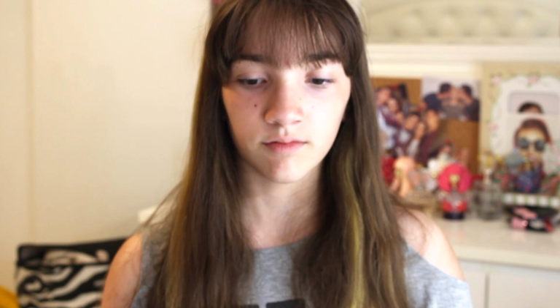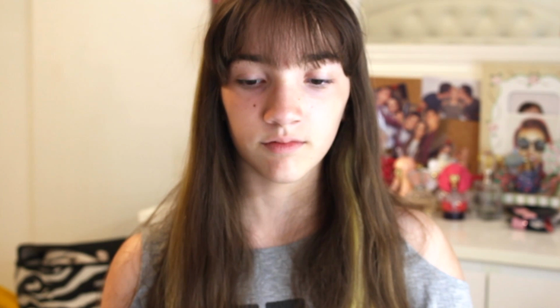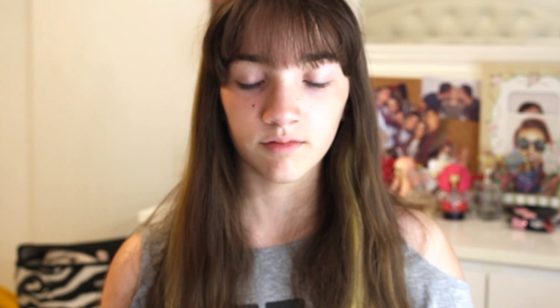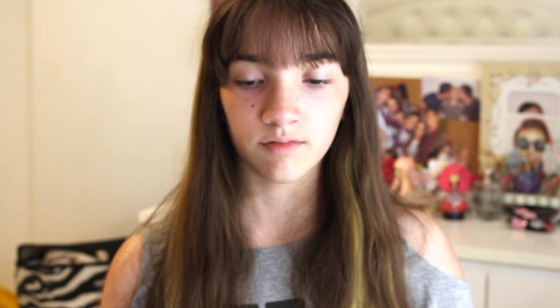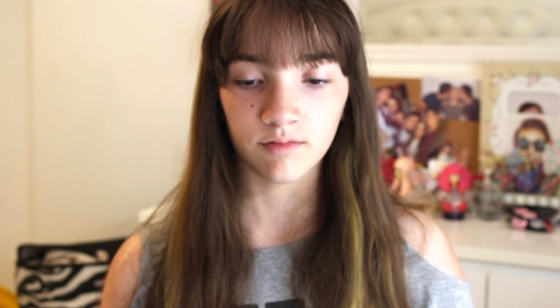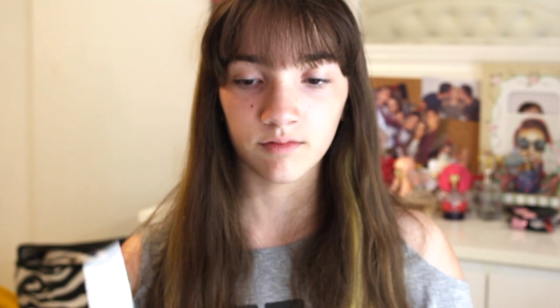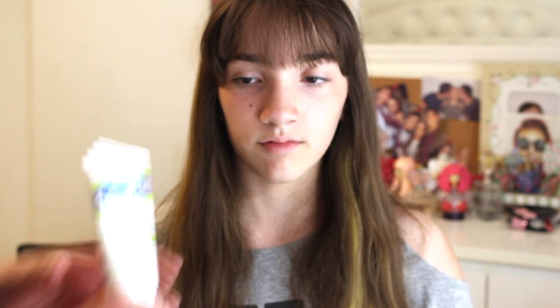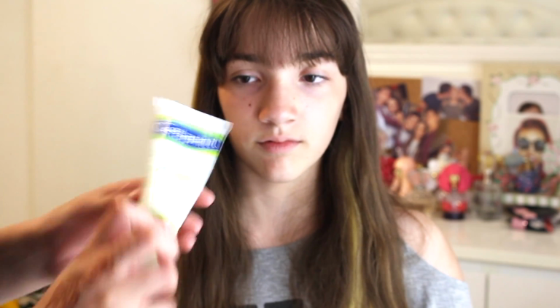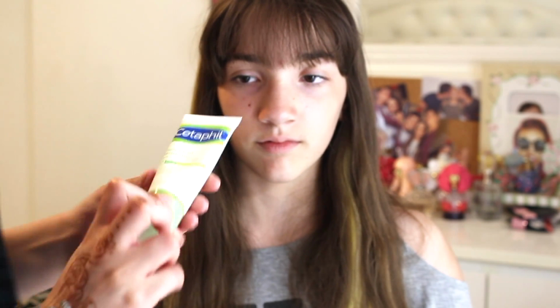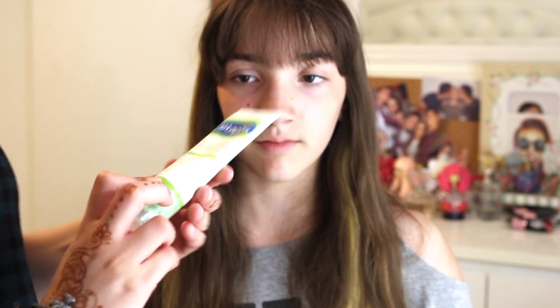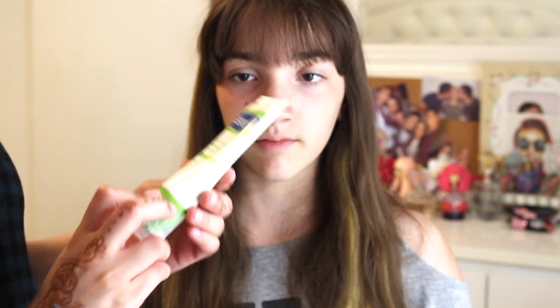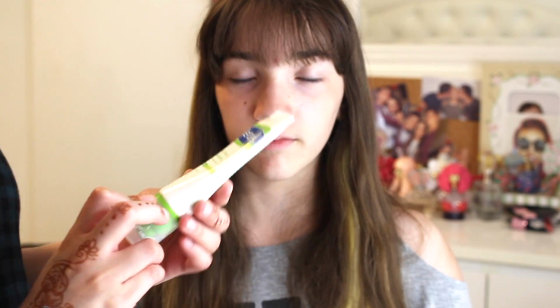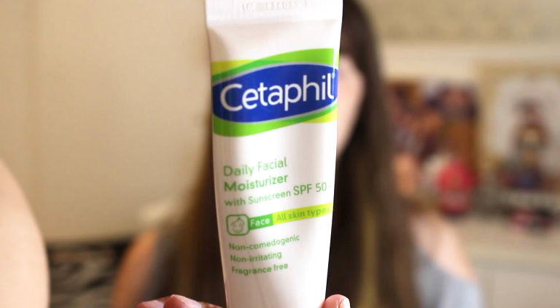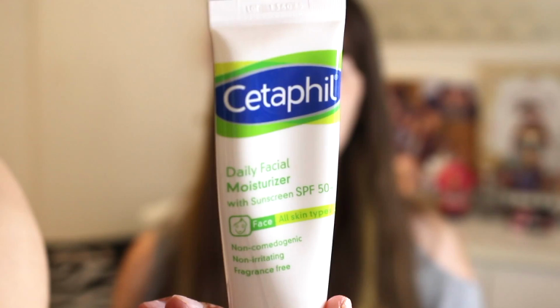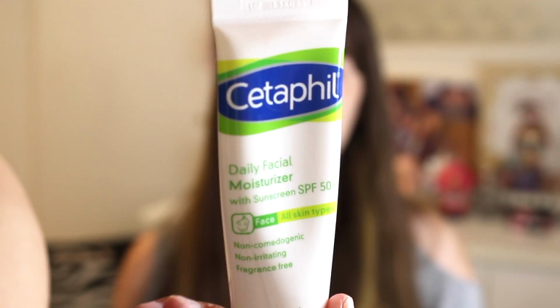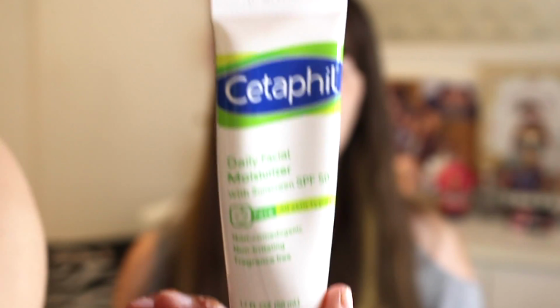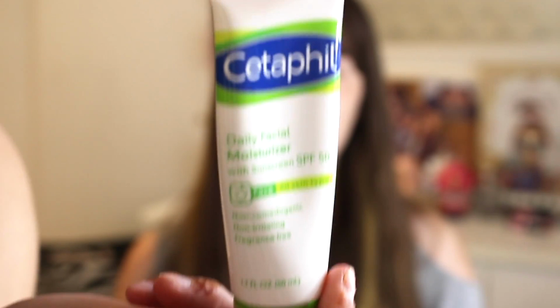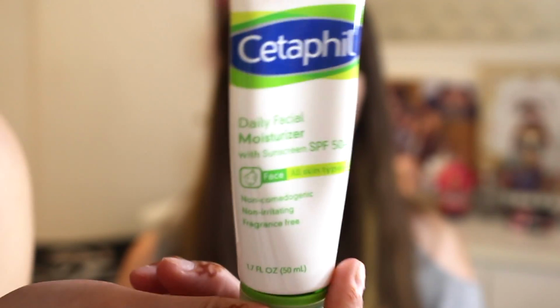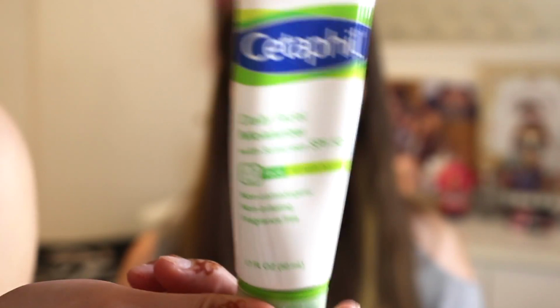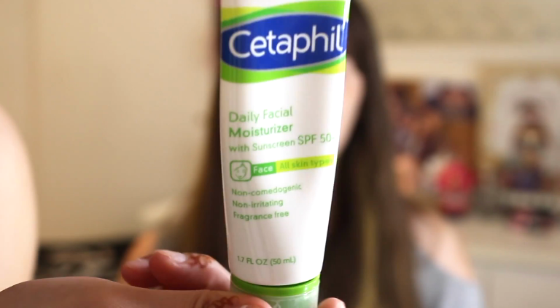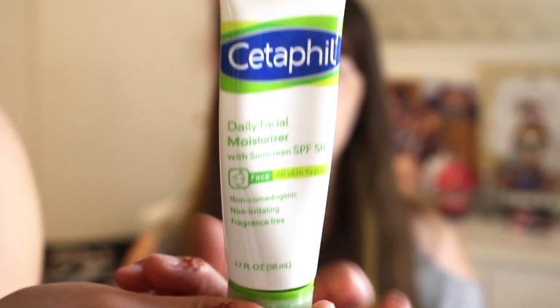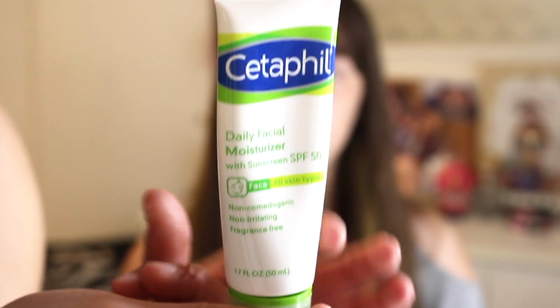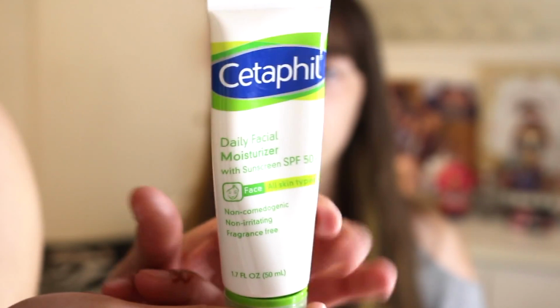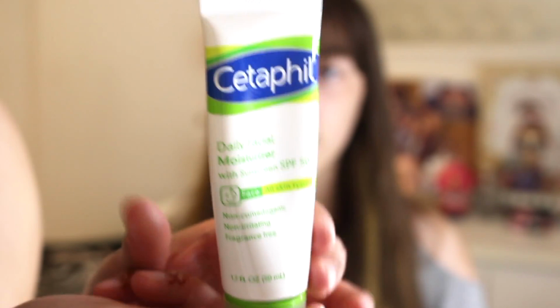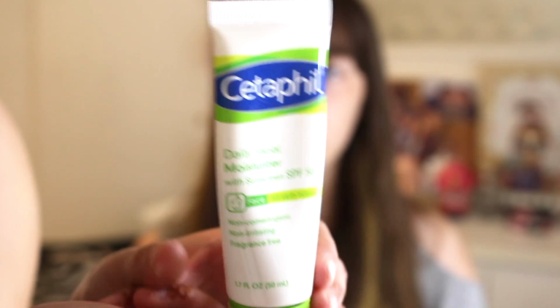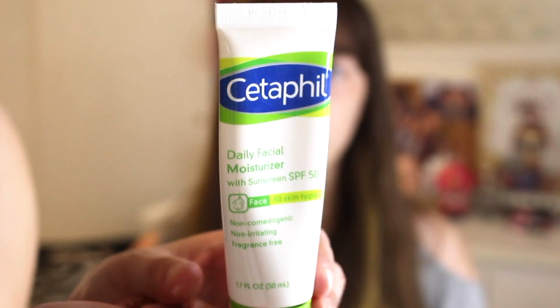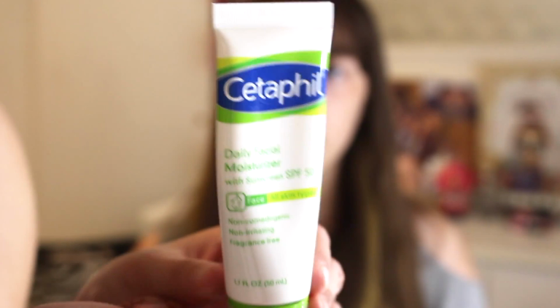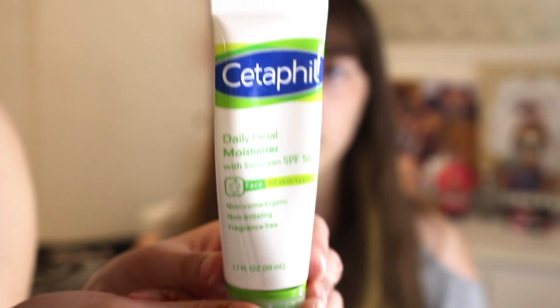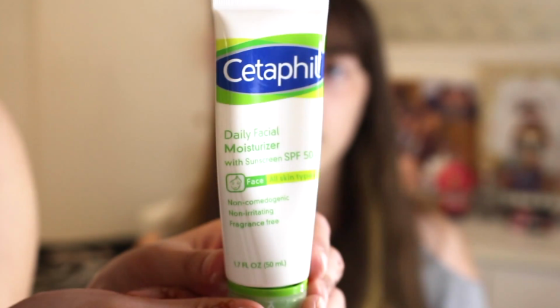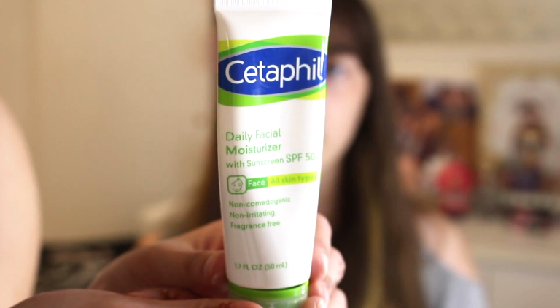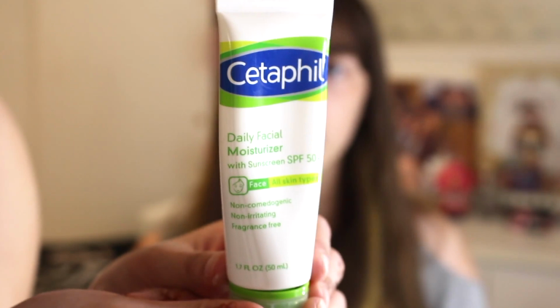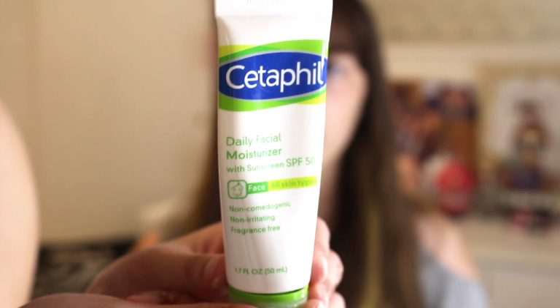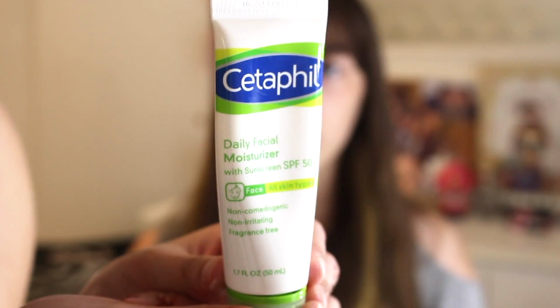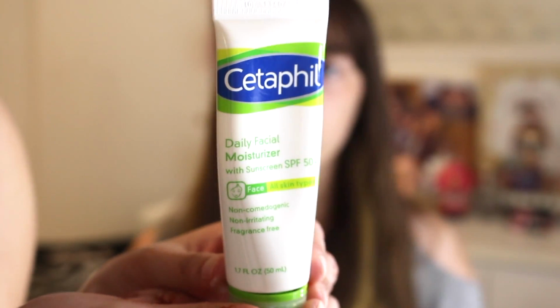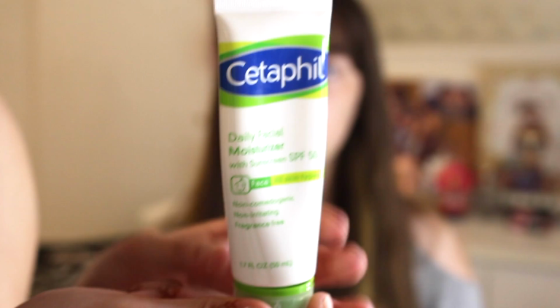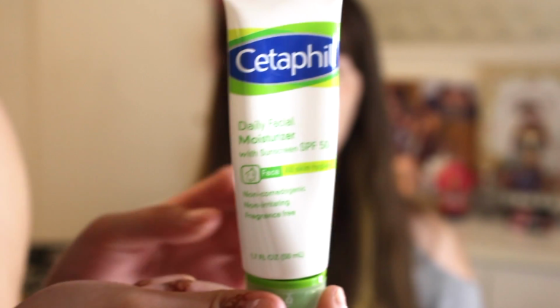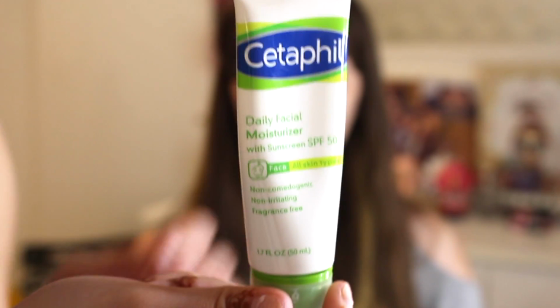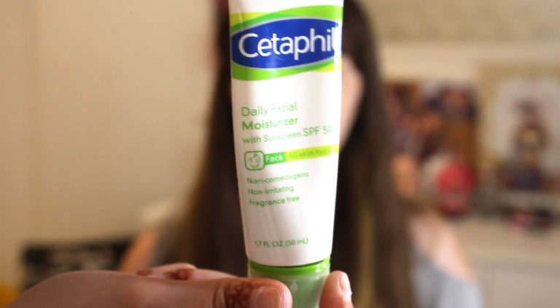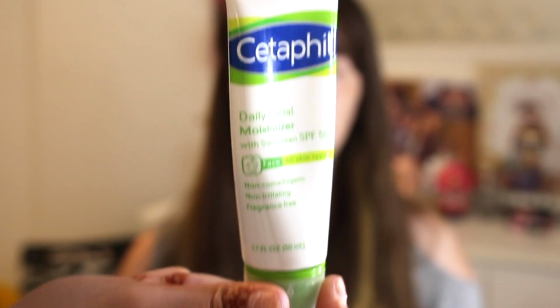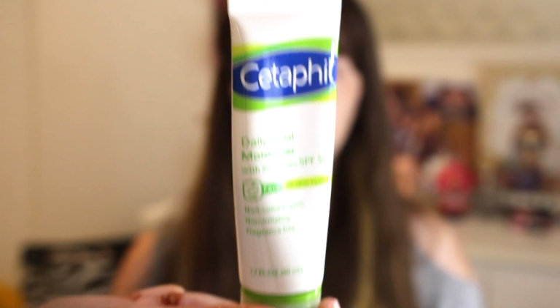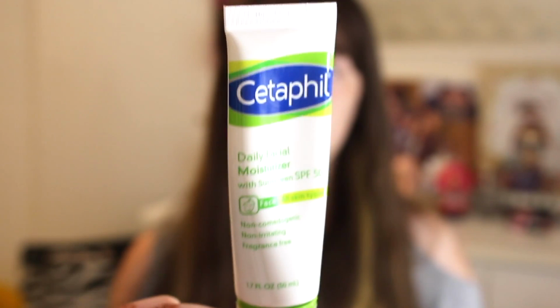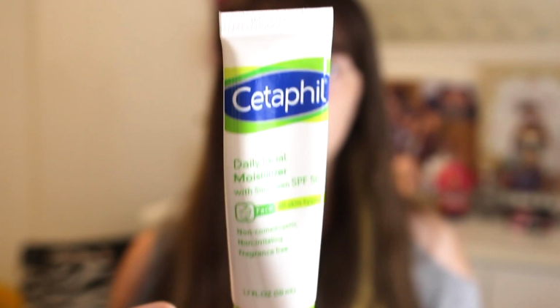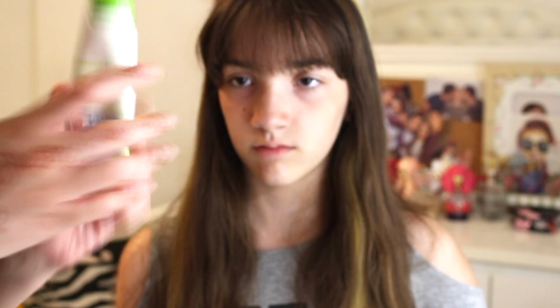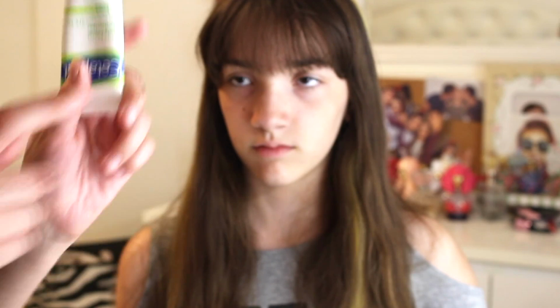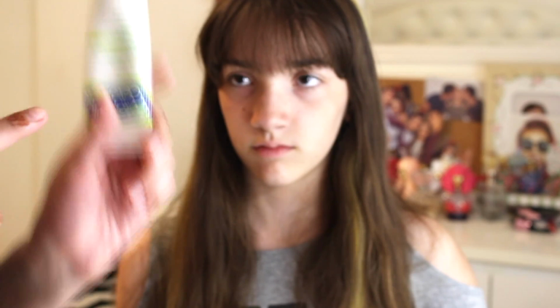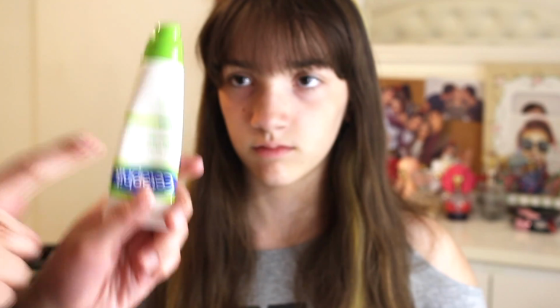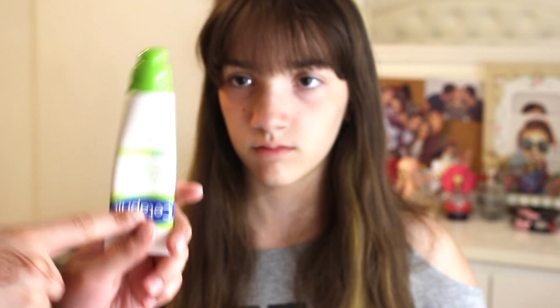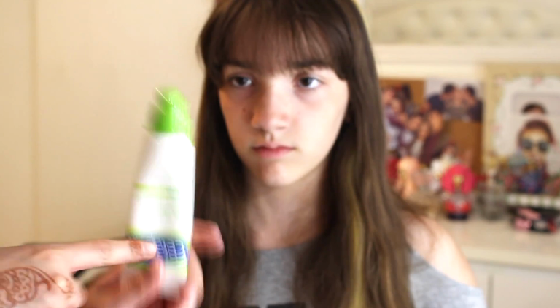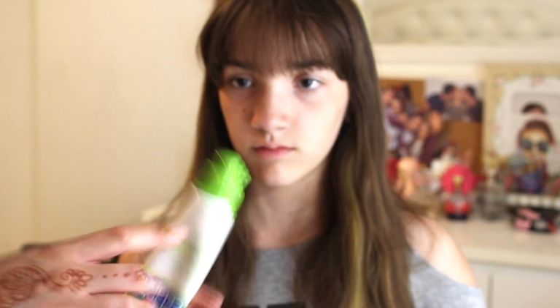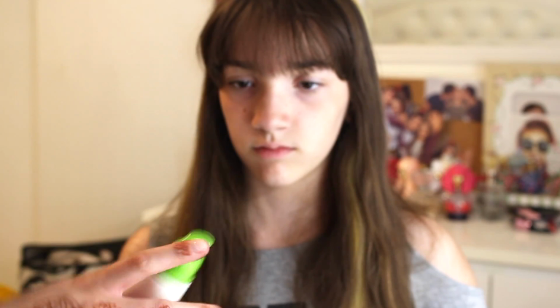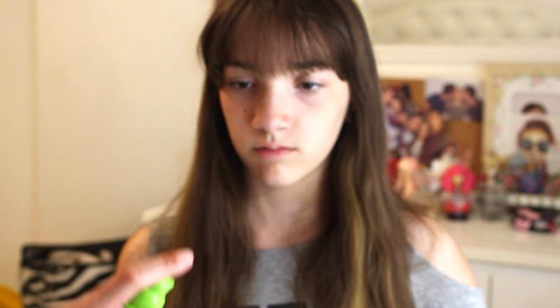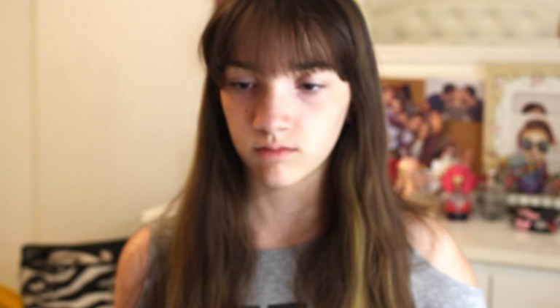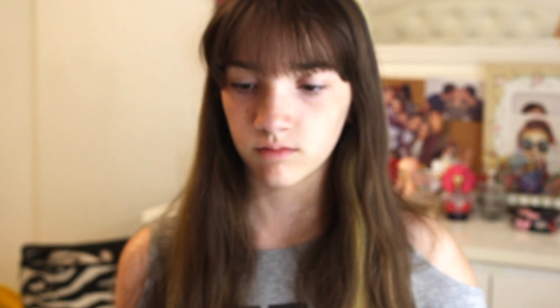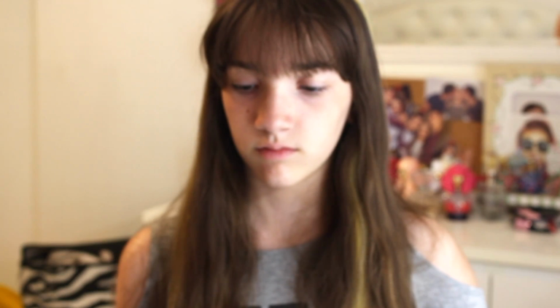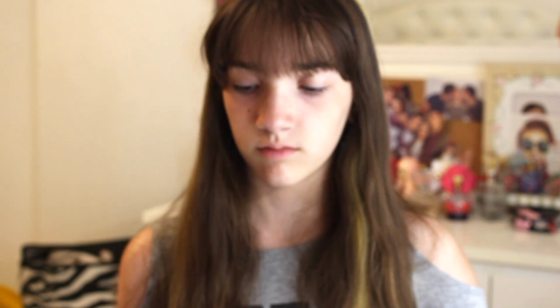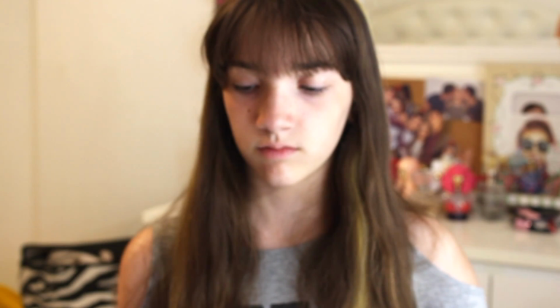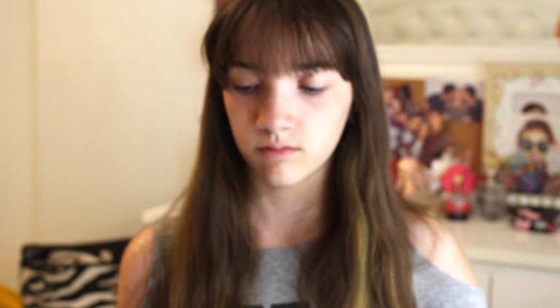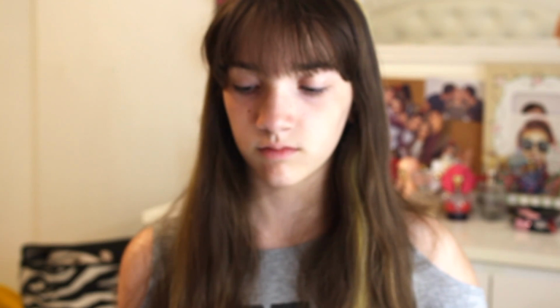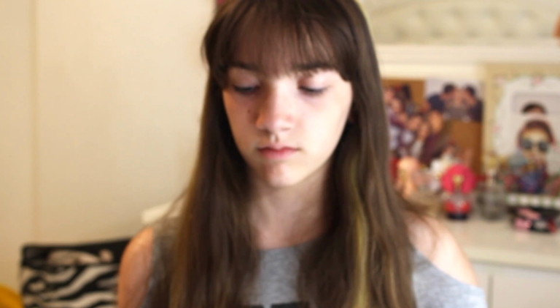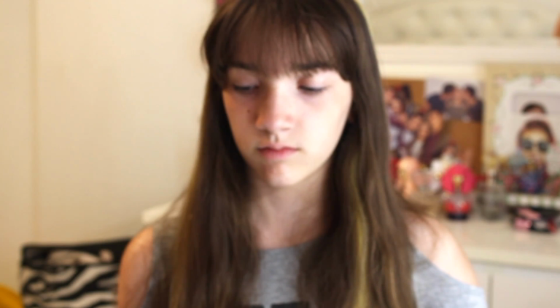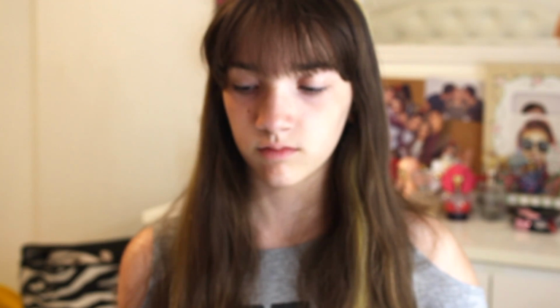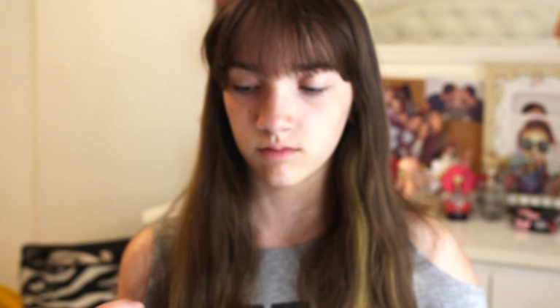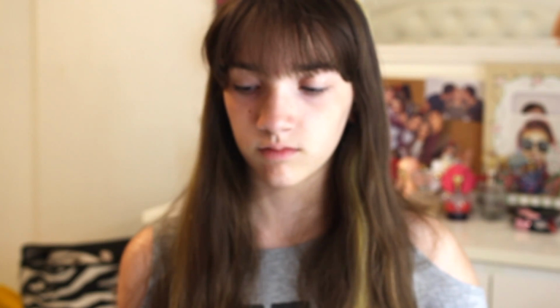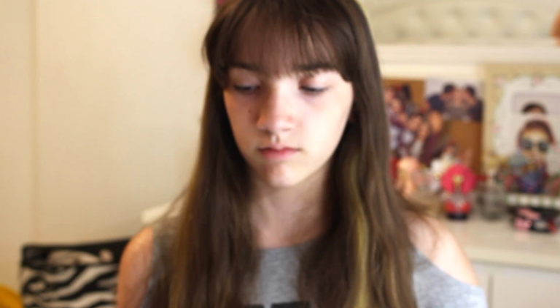So first, she's going to be applying the Cetaphil Daily Moisturizer with sunscreen SPF 50. I'm going to be applying like two to three pumps.